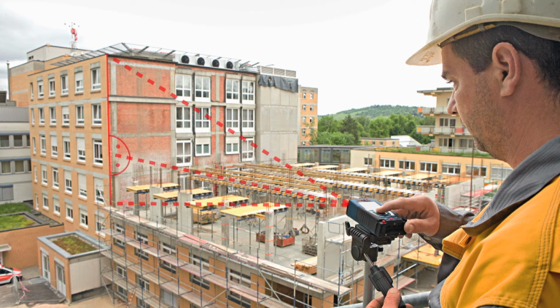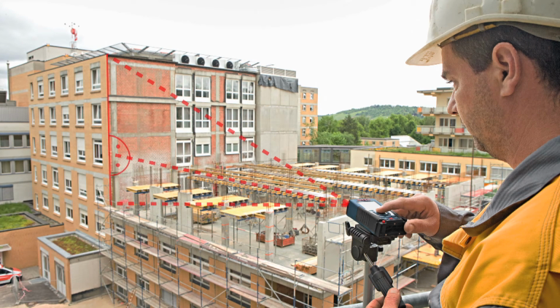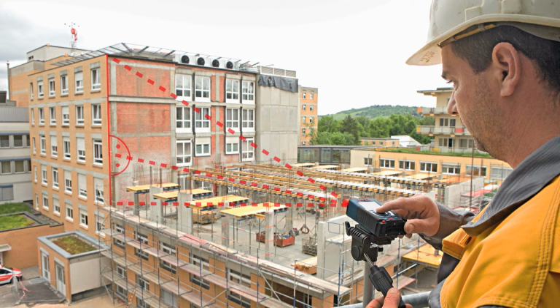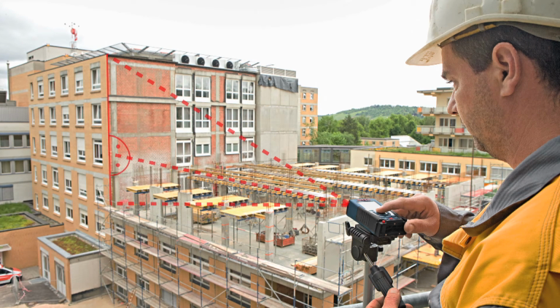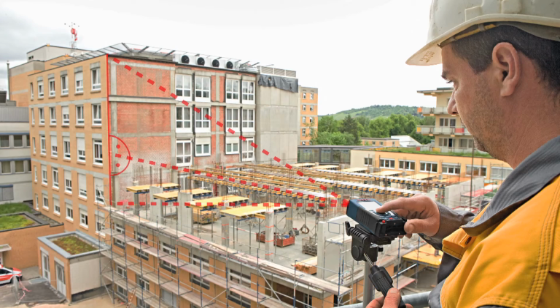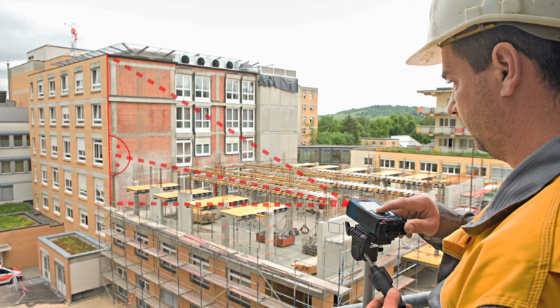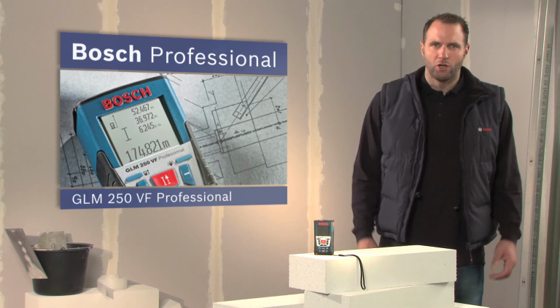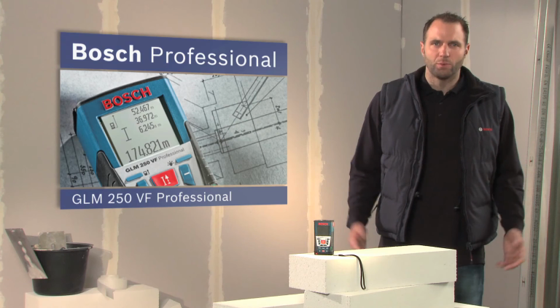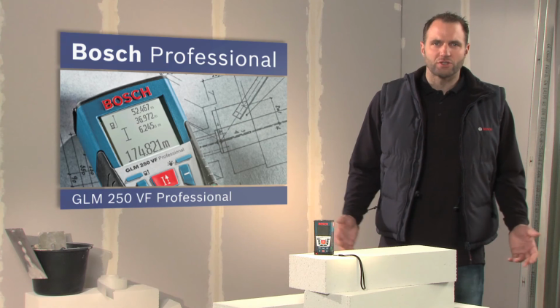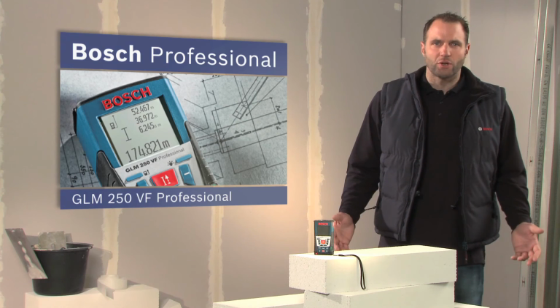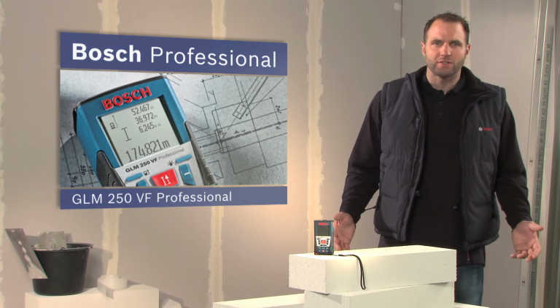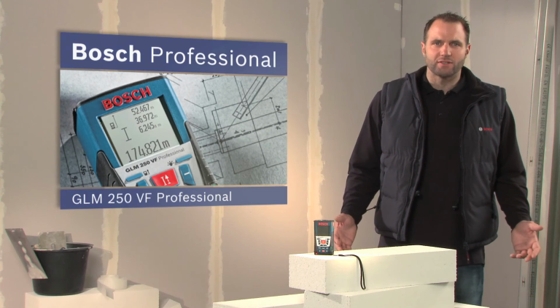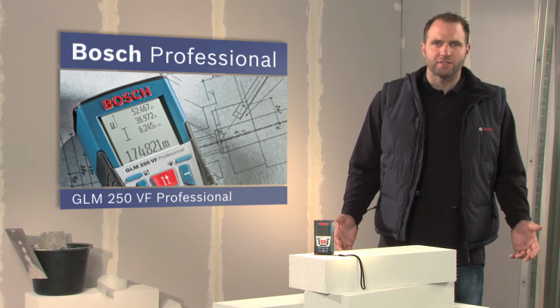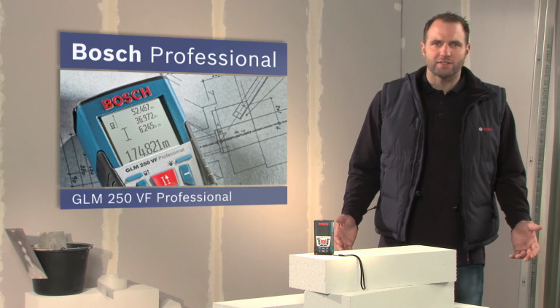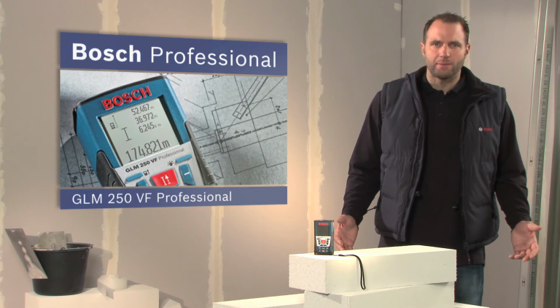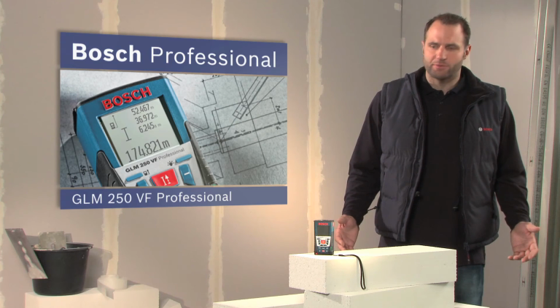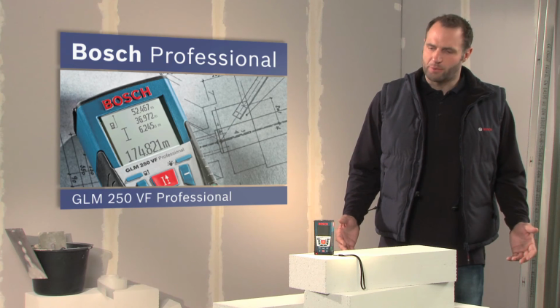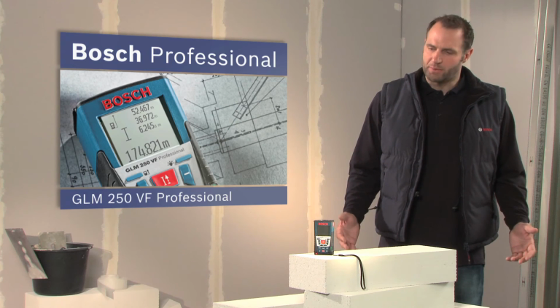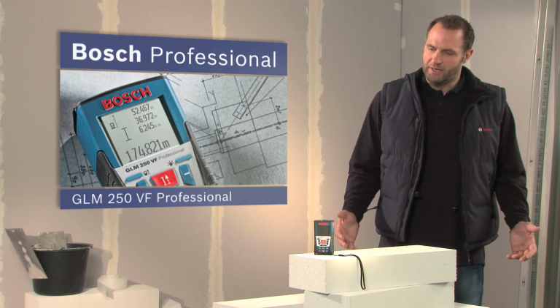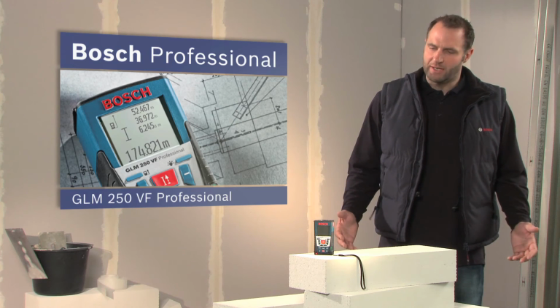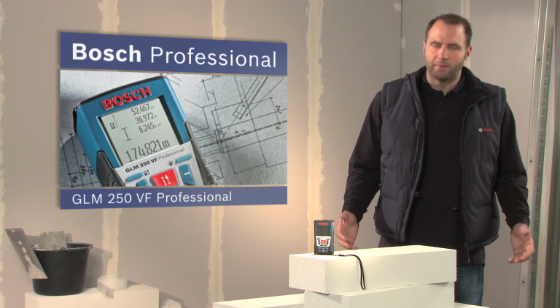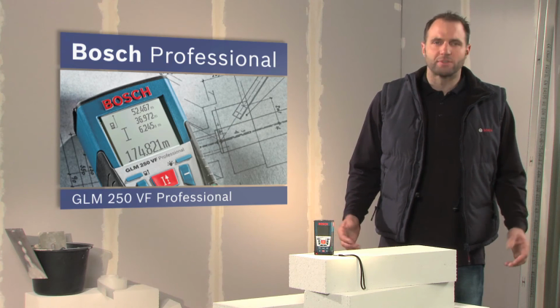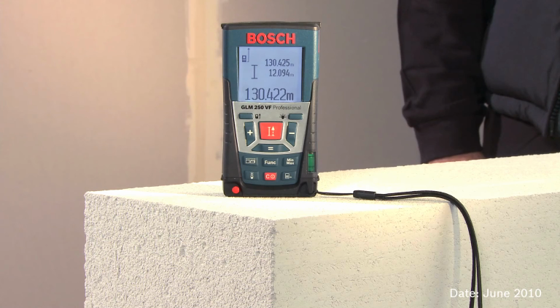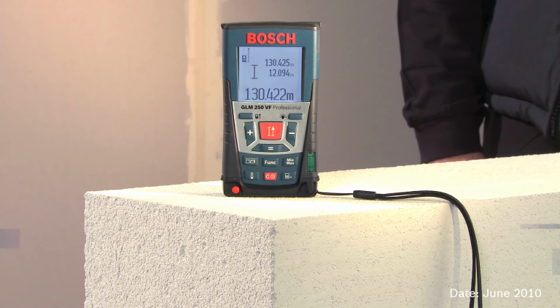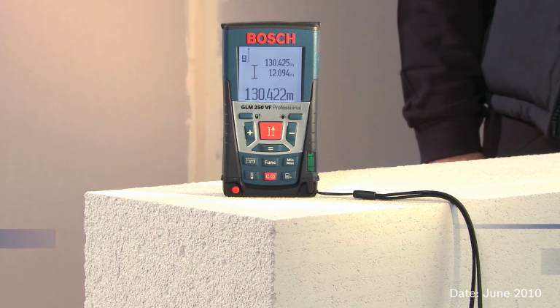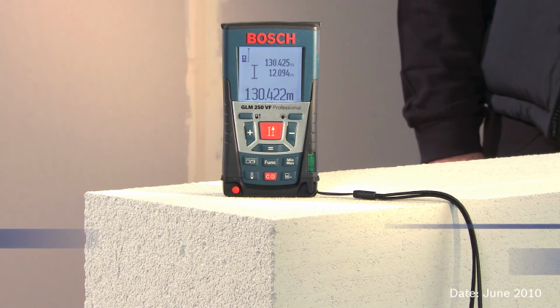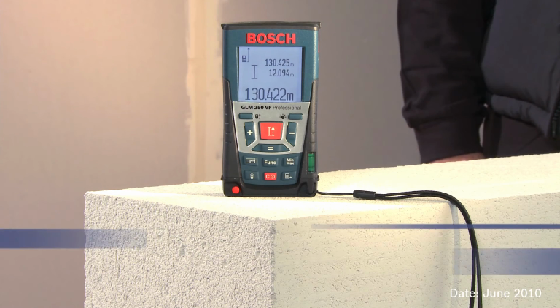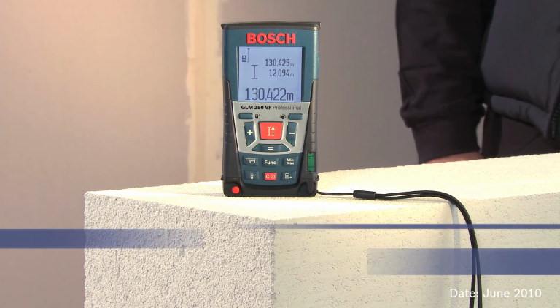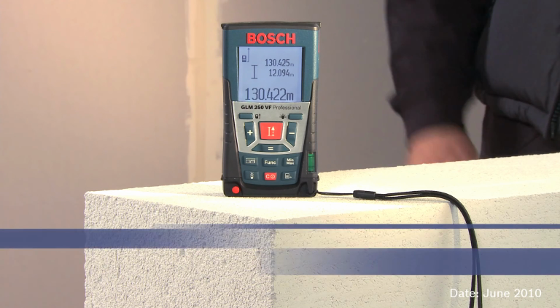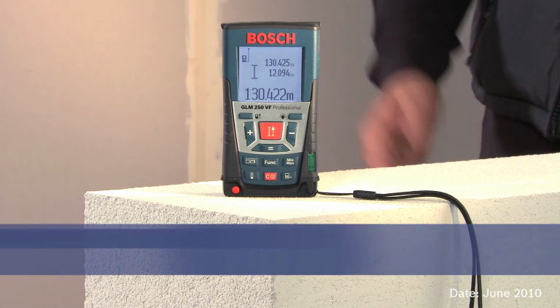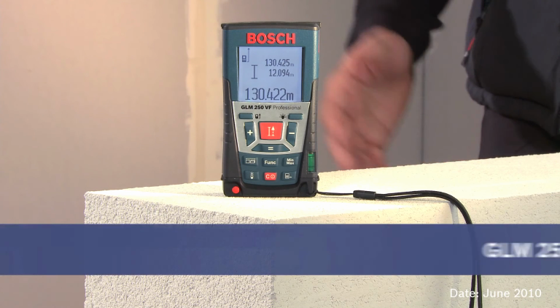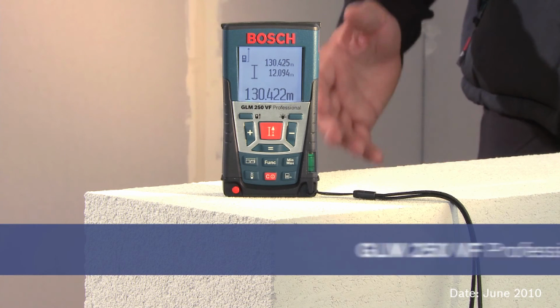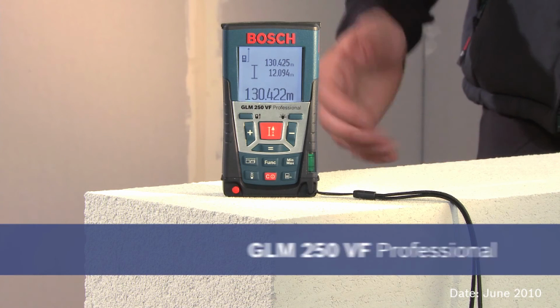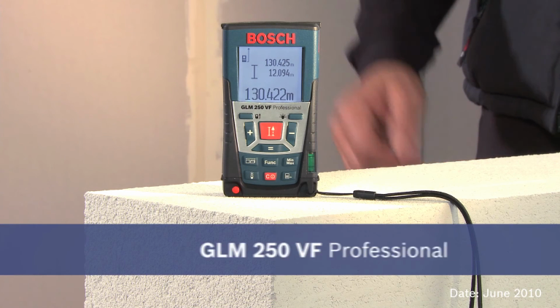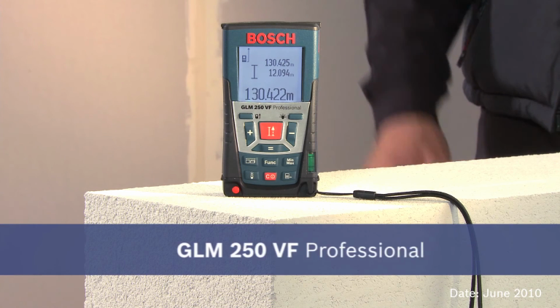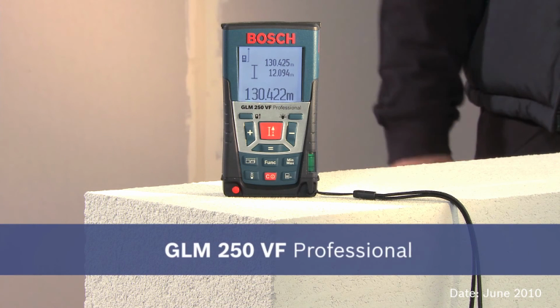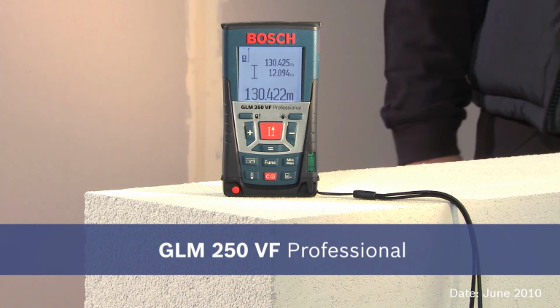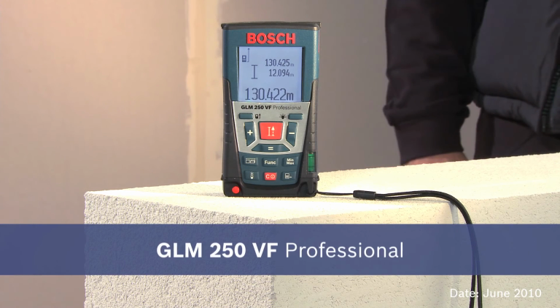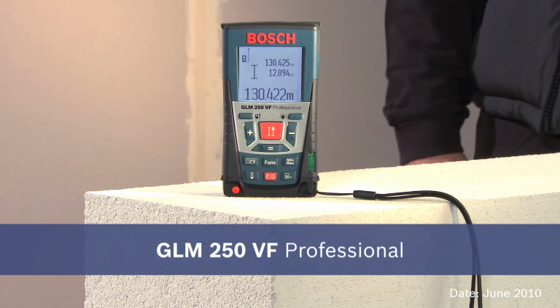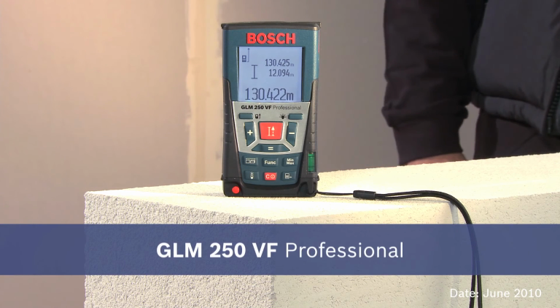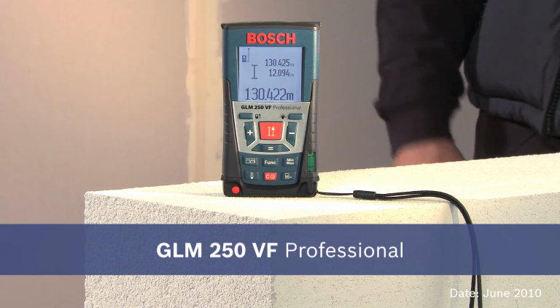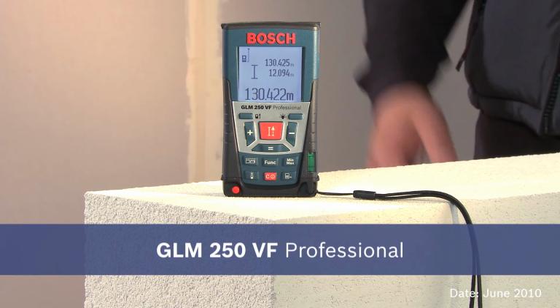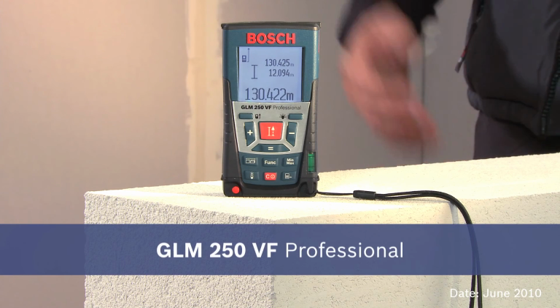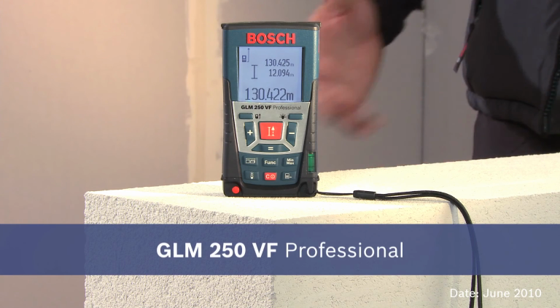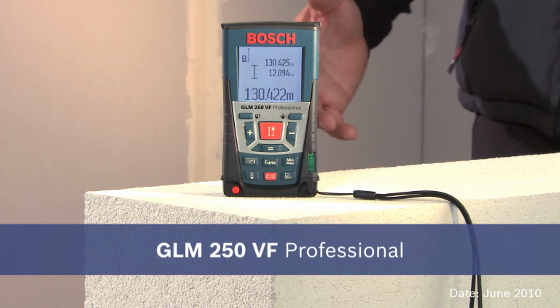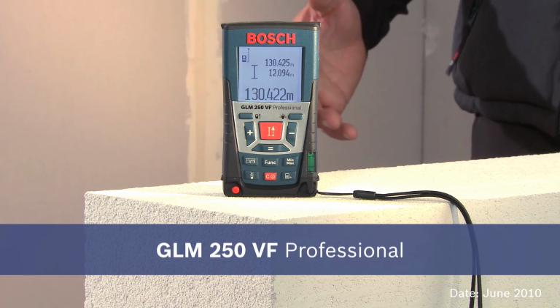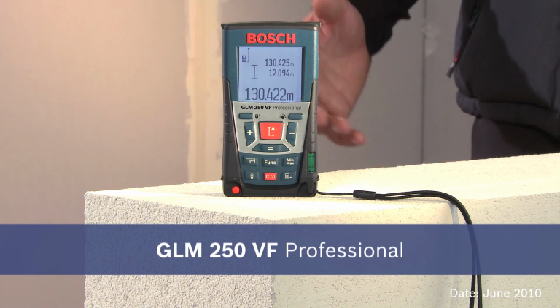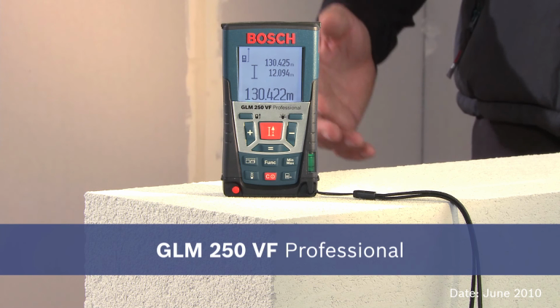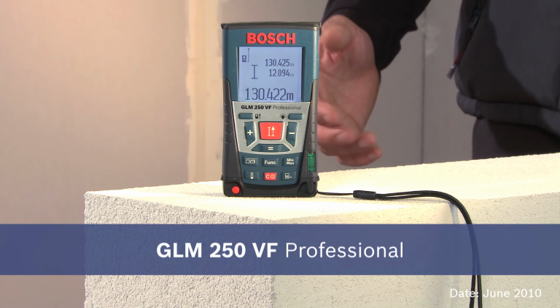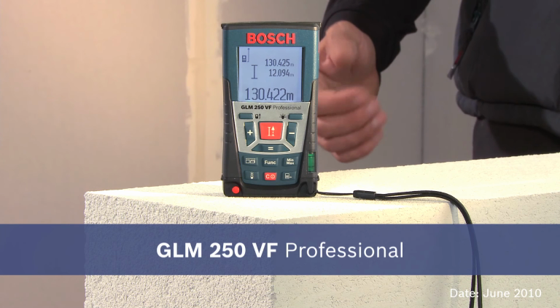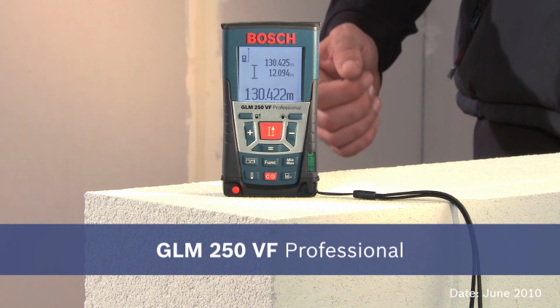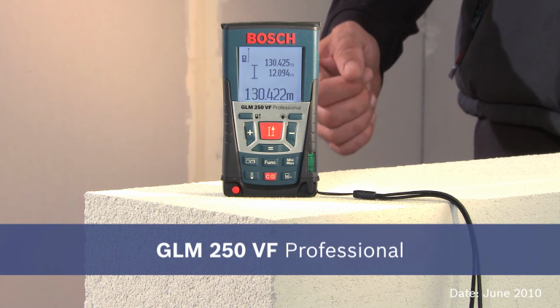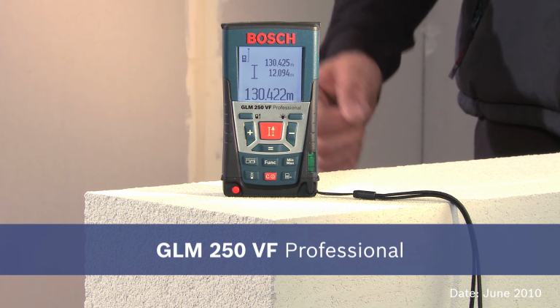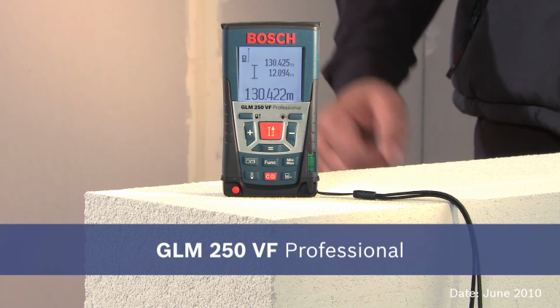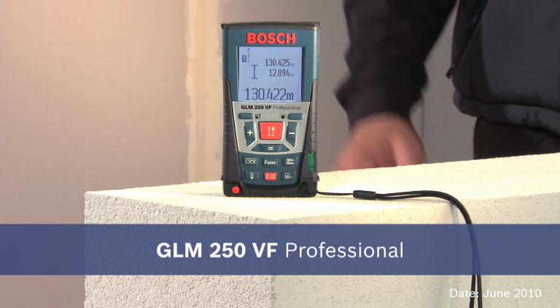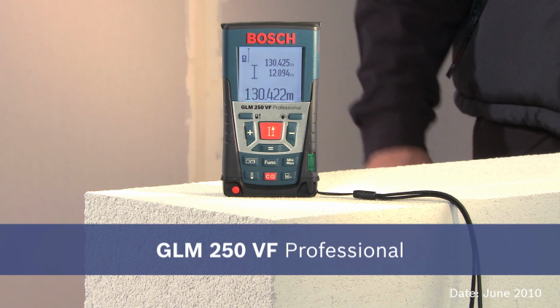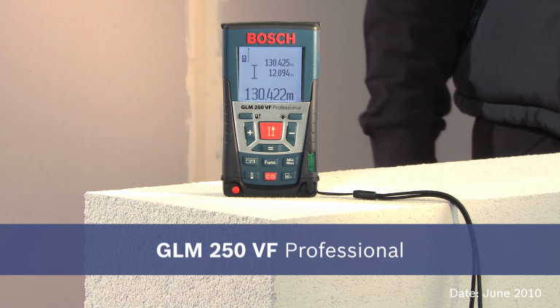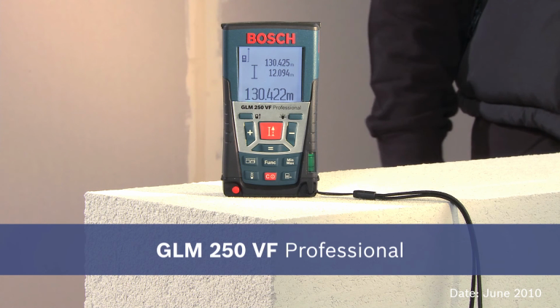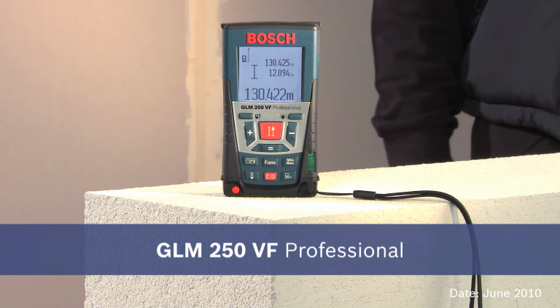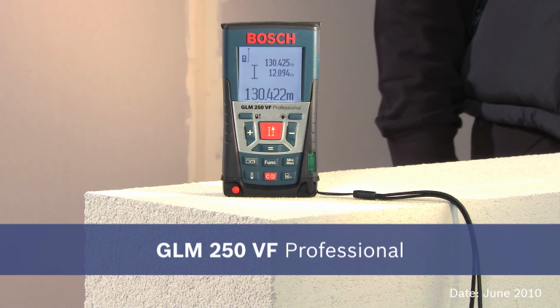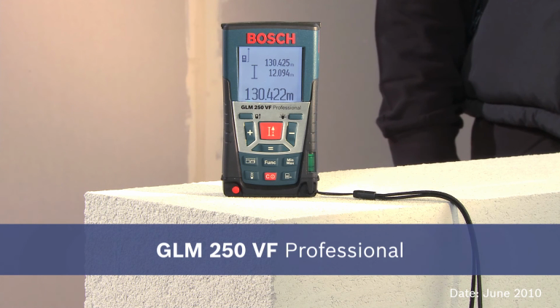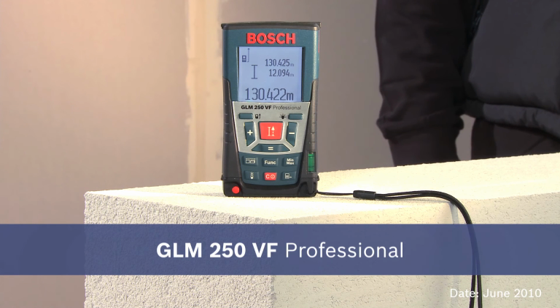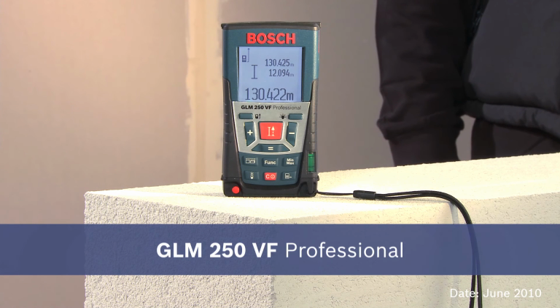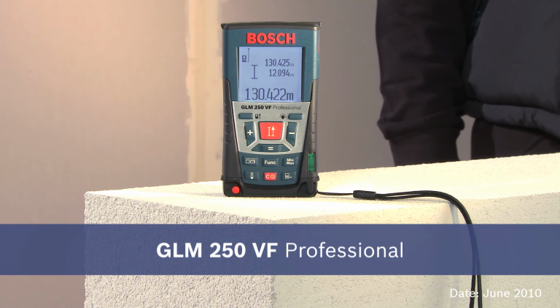Experience for yourself the GLM250VF Professional, the laser rangefinder with the longest range.